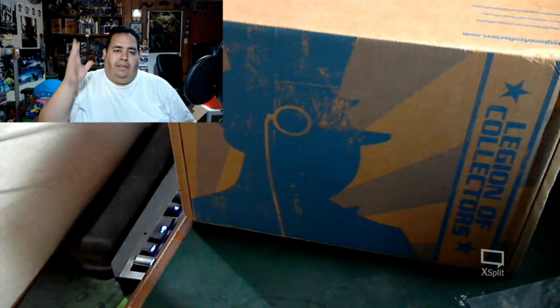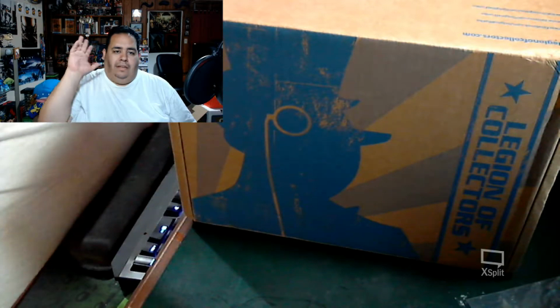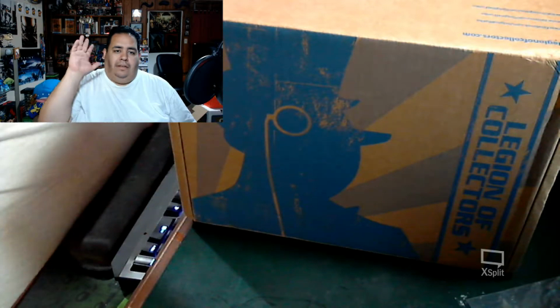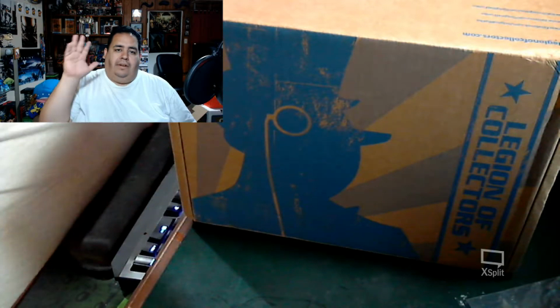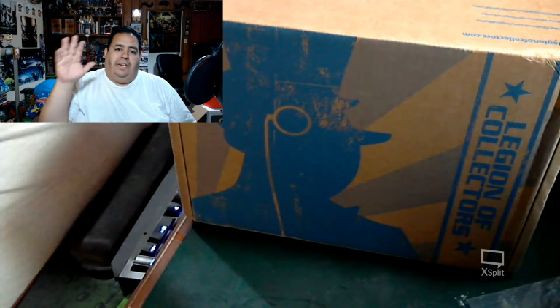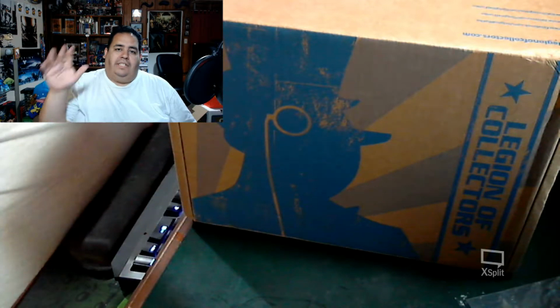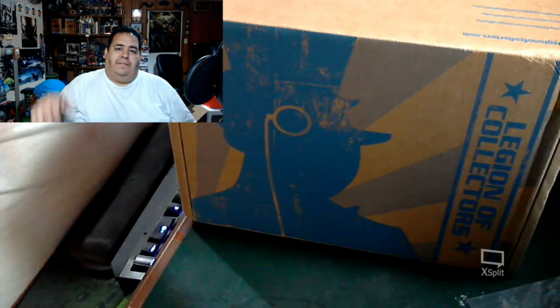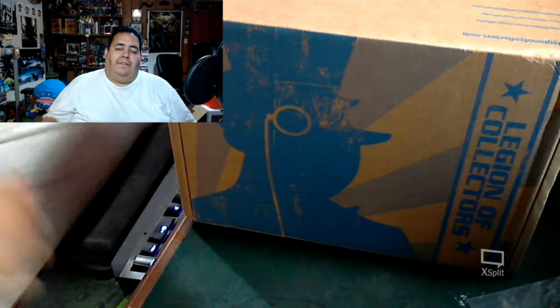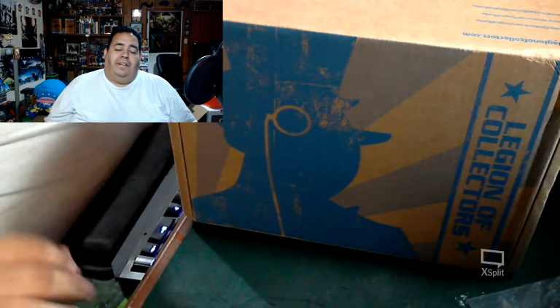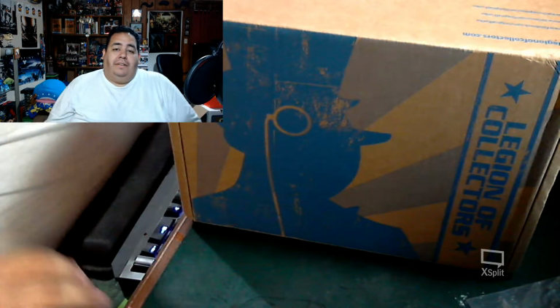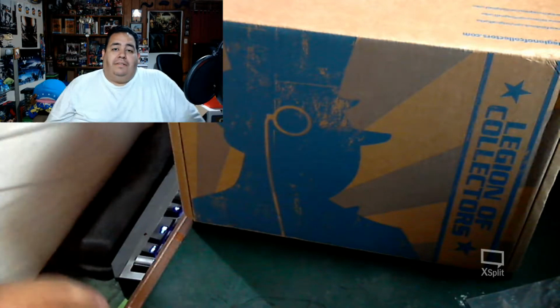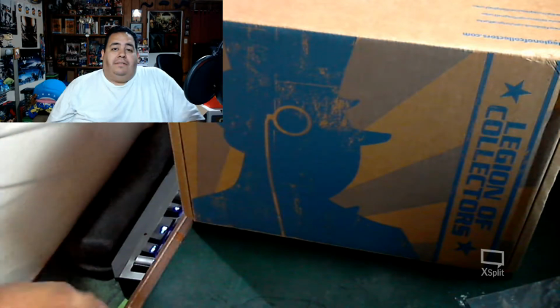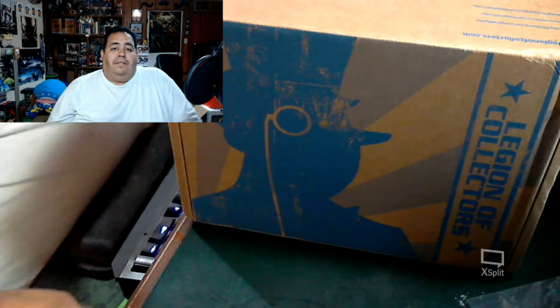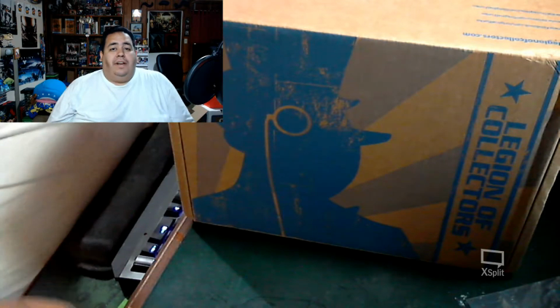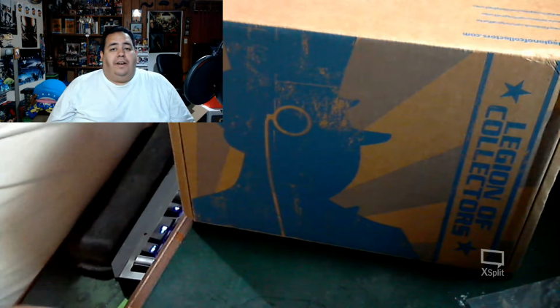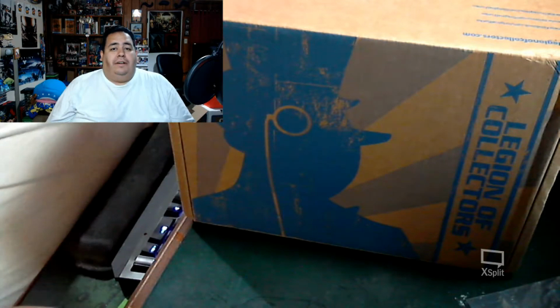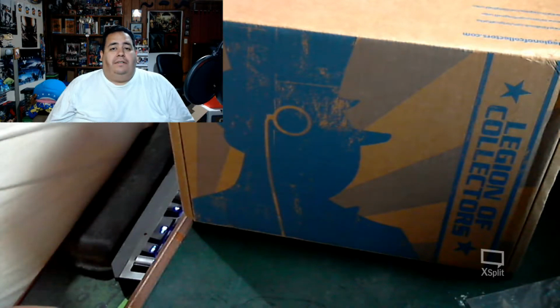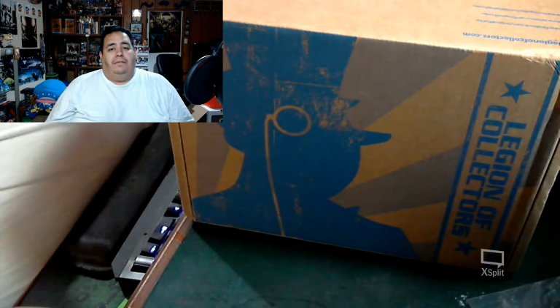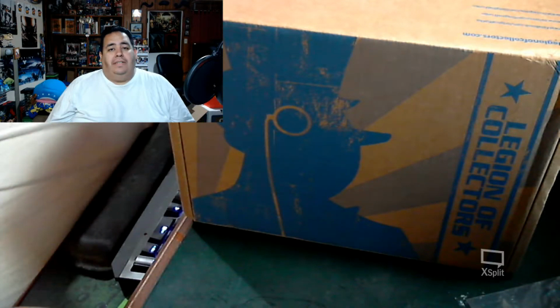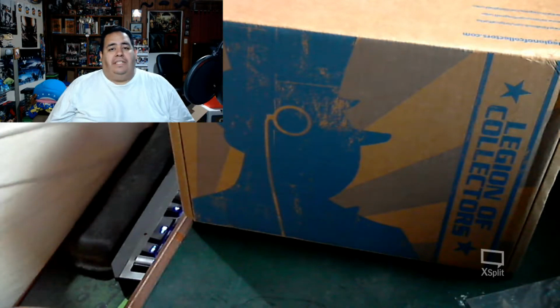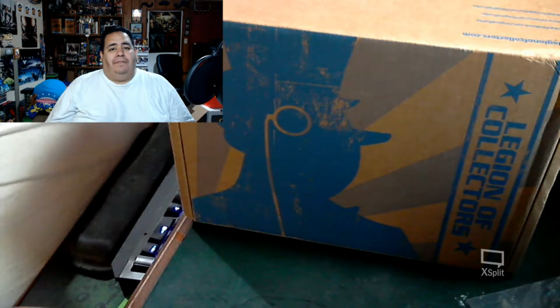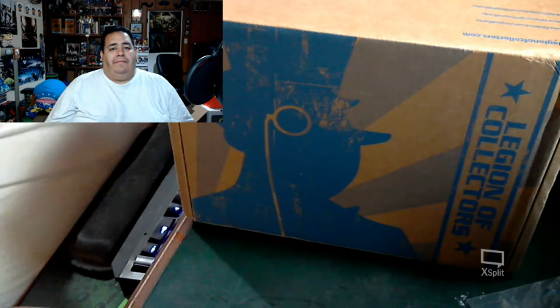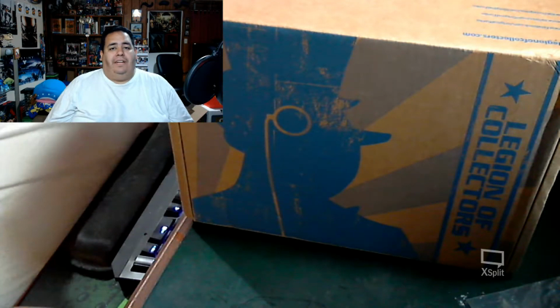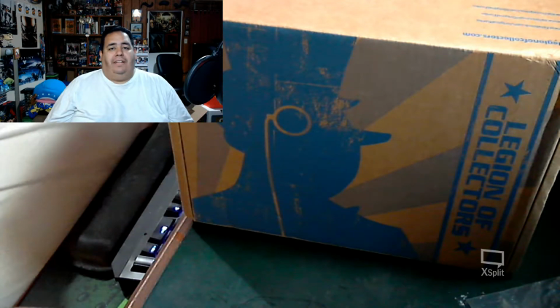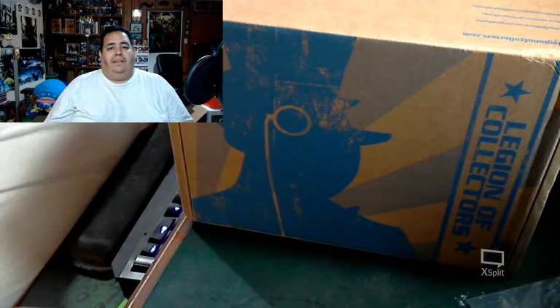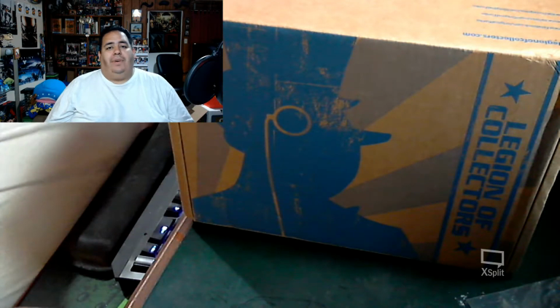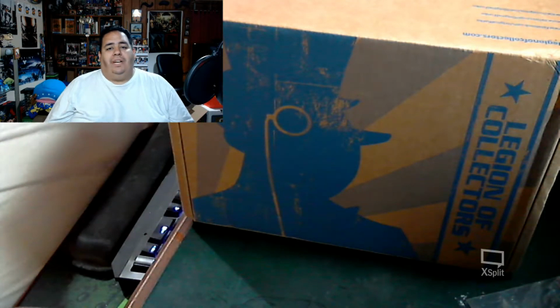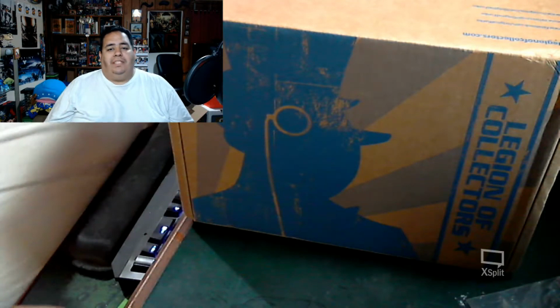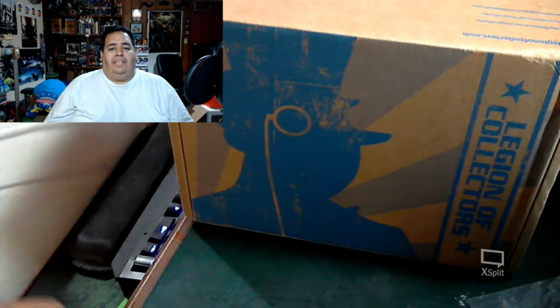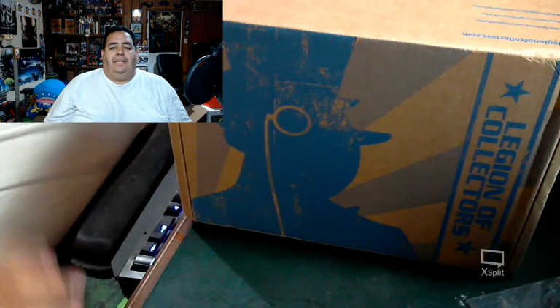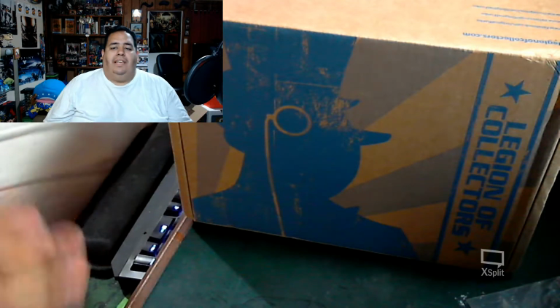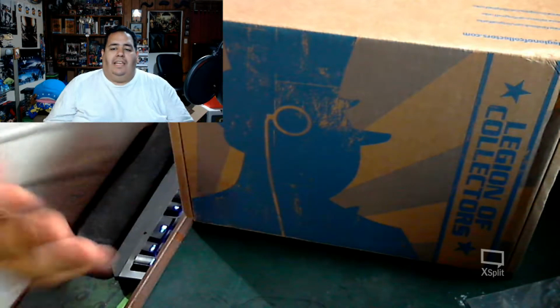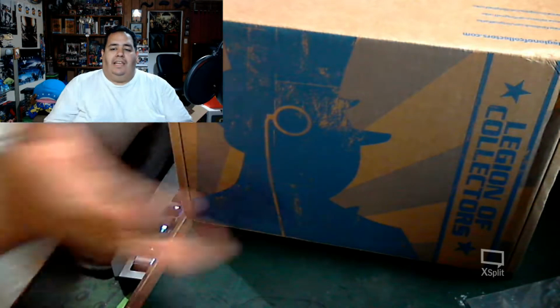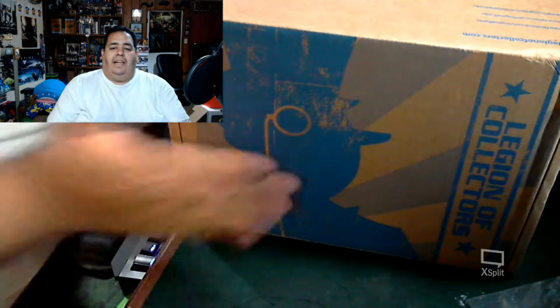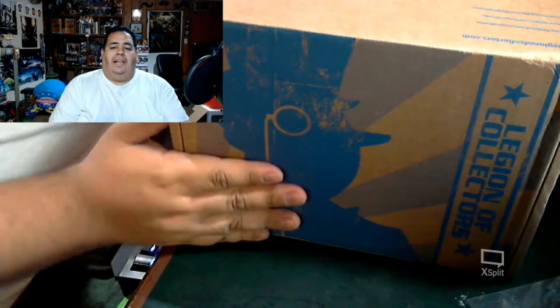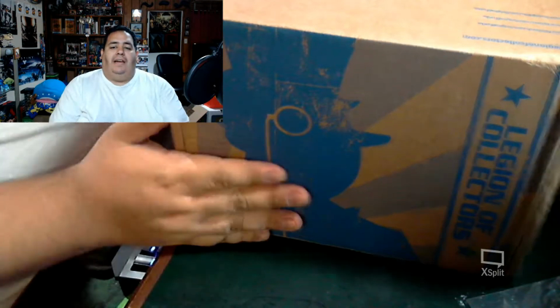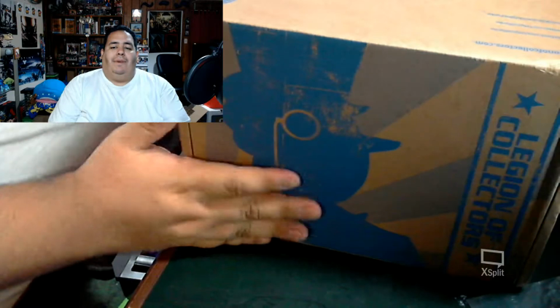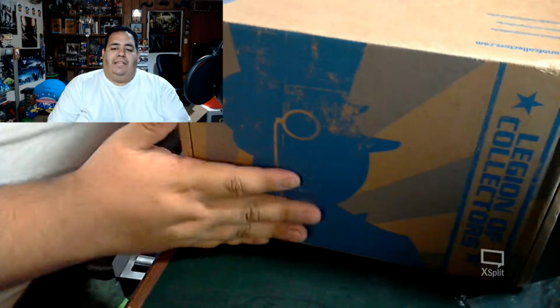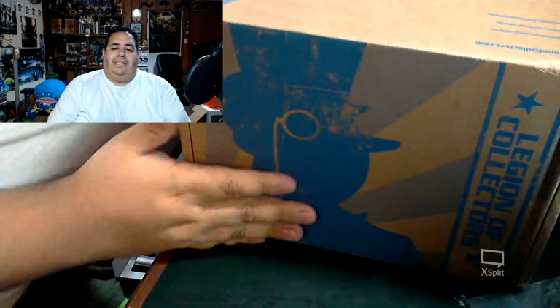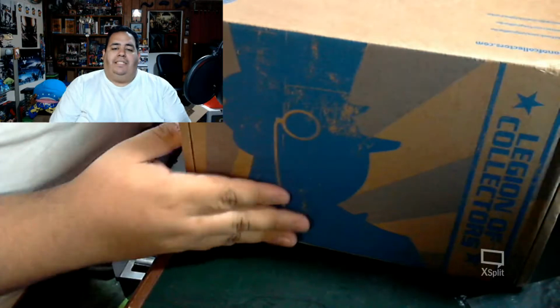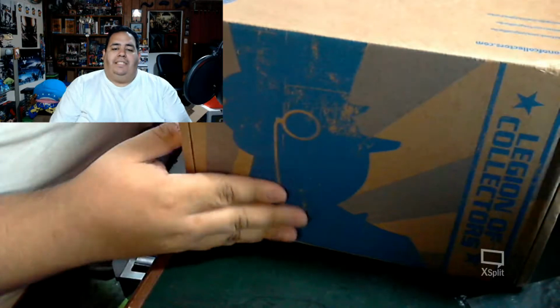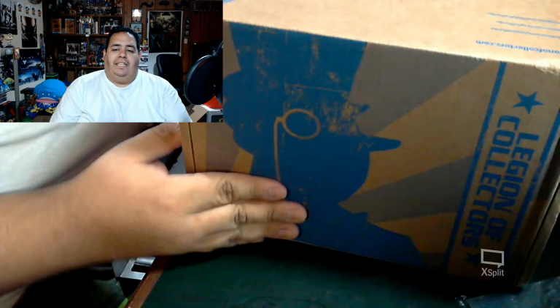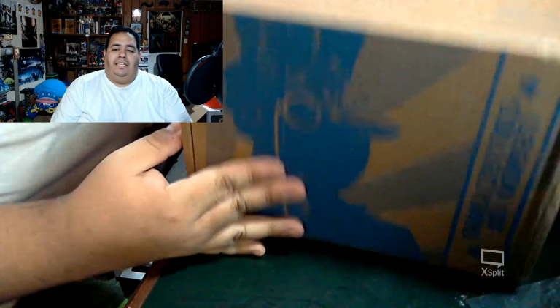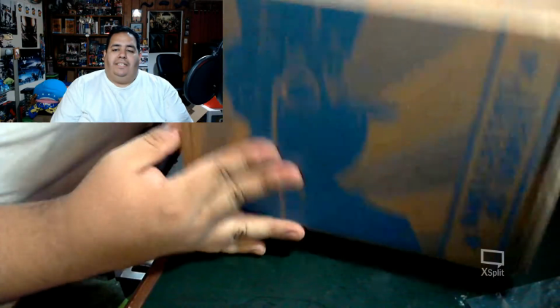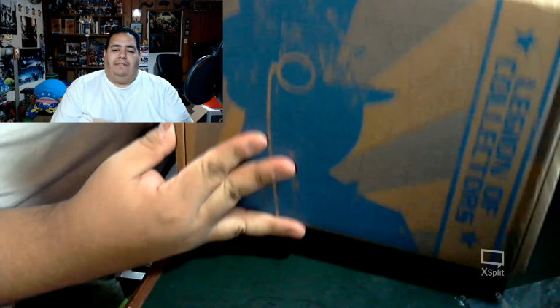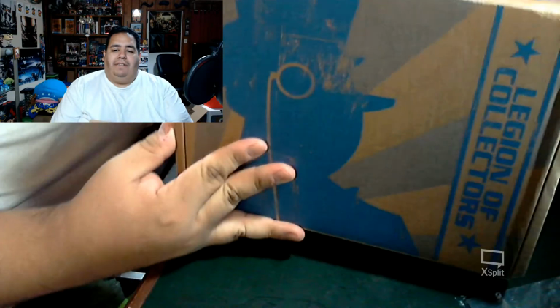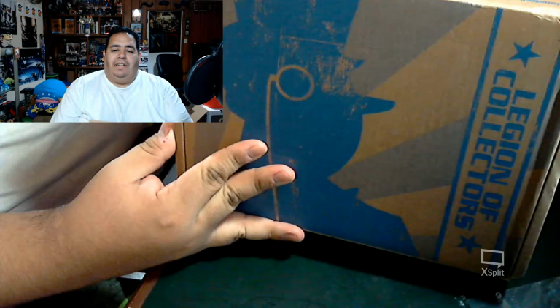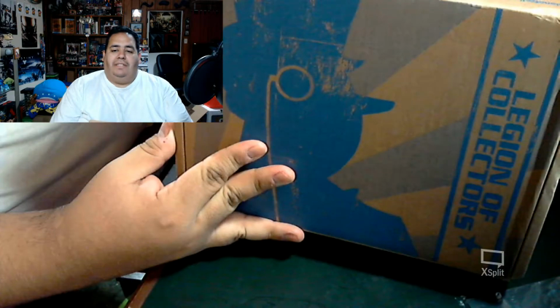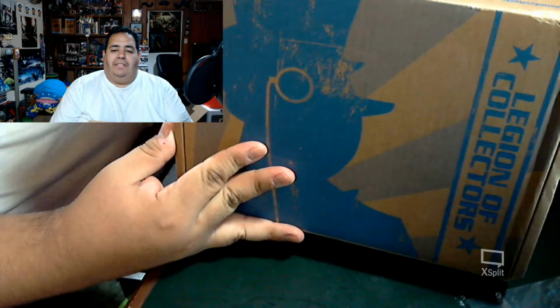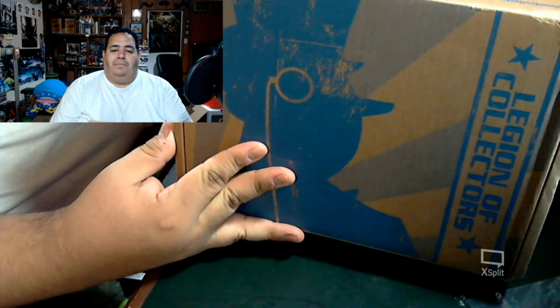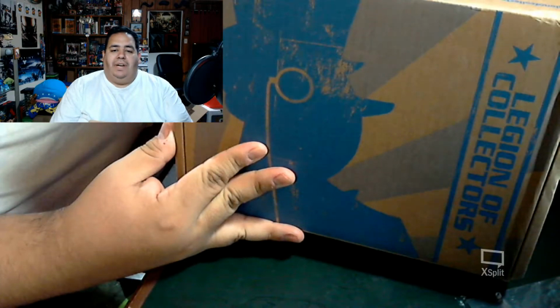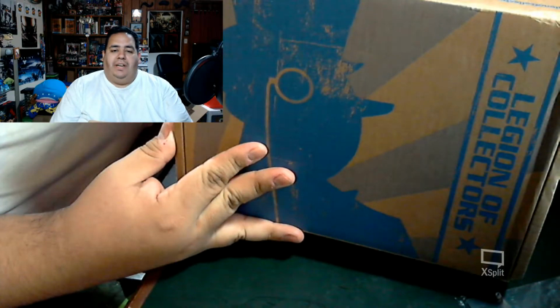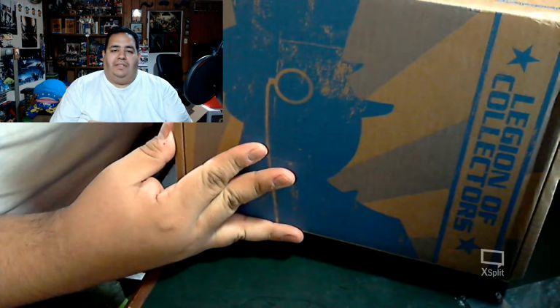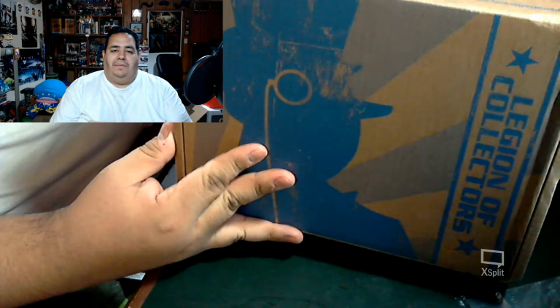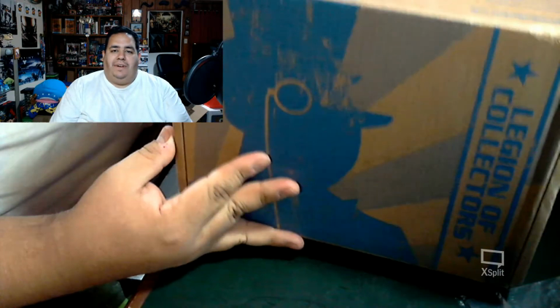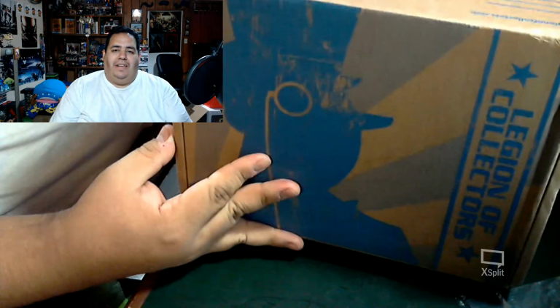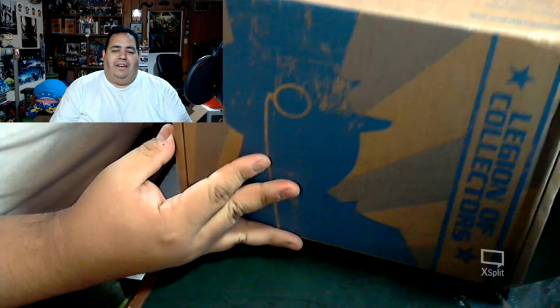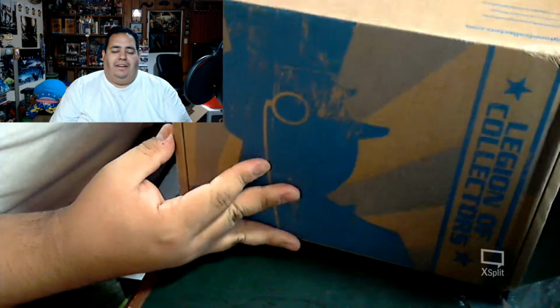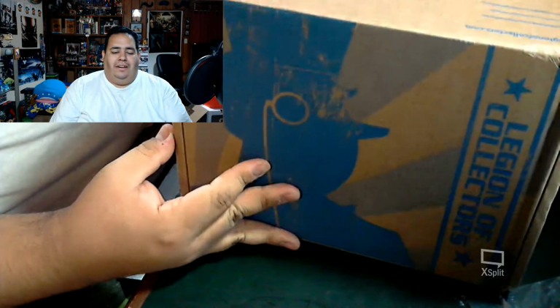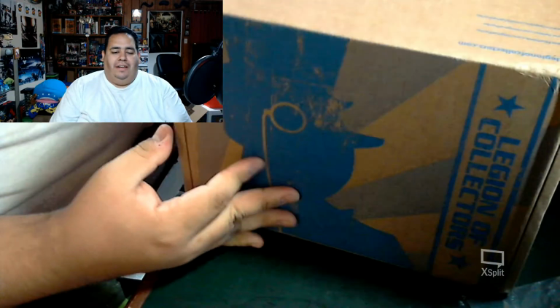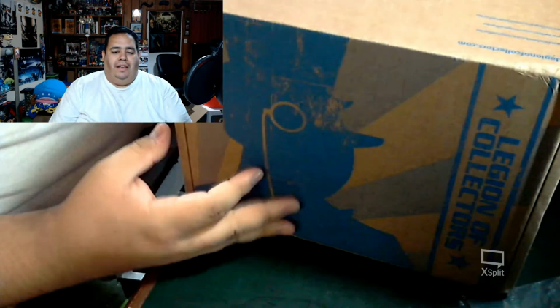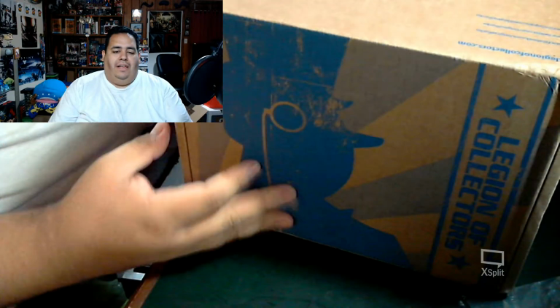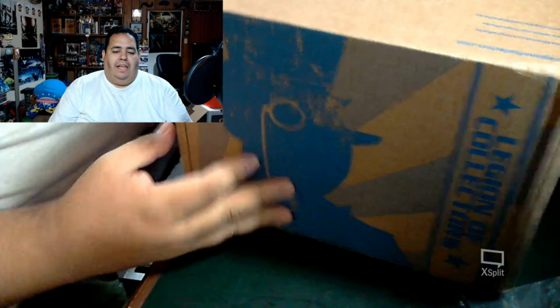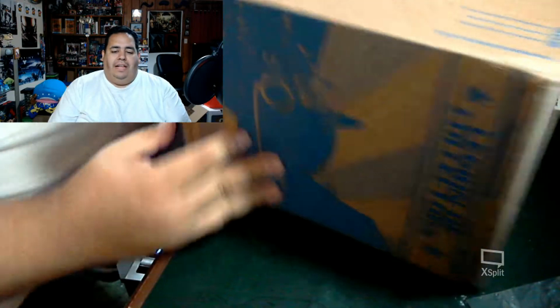Greetings everyone, Cory here and it's time for another unboxing. I got my DC Legion of Collectors box right here.